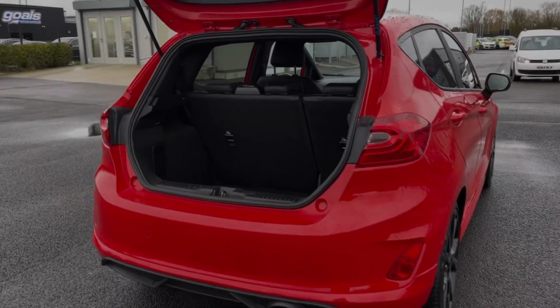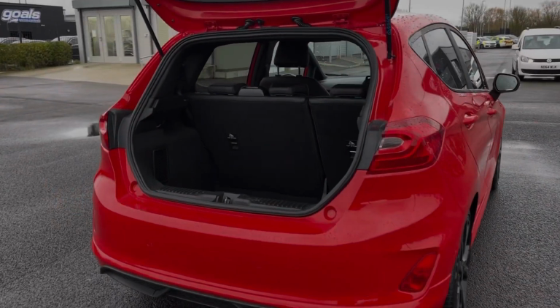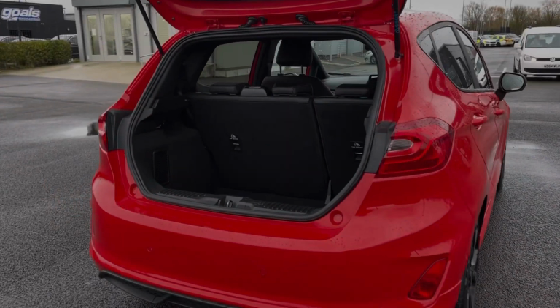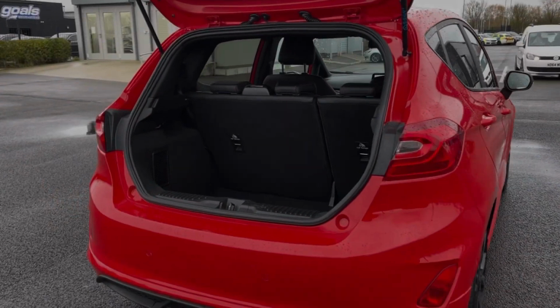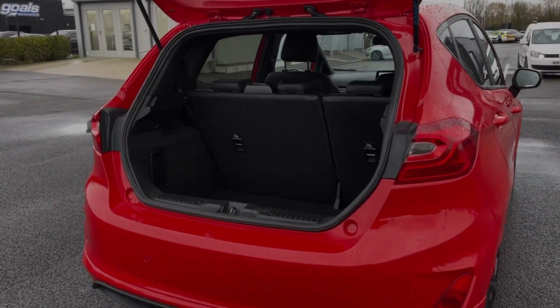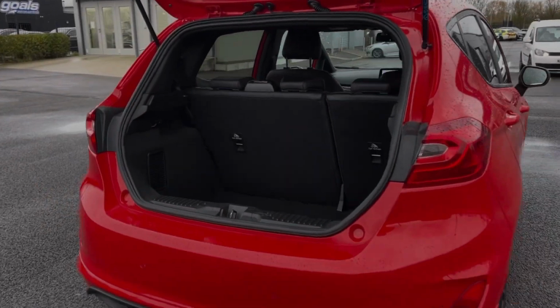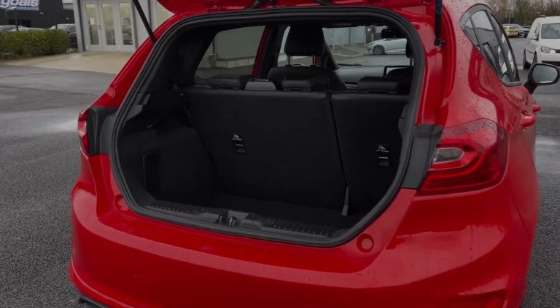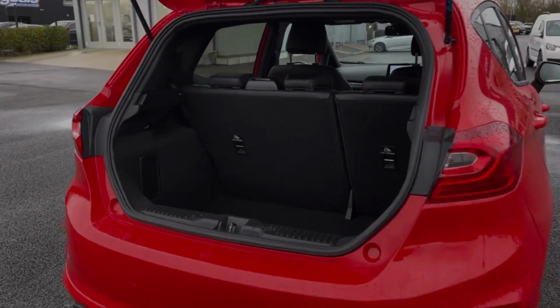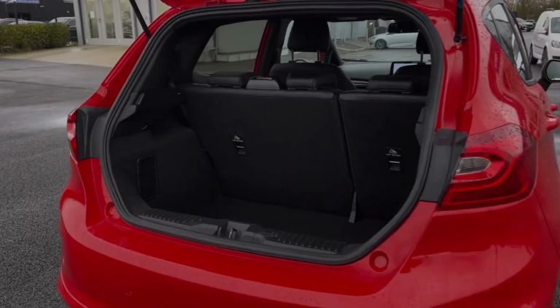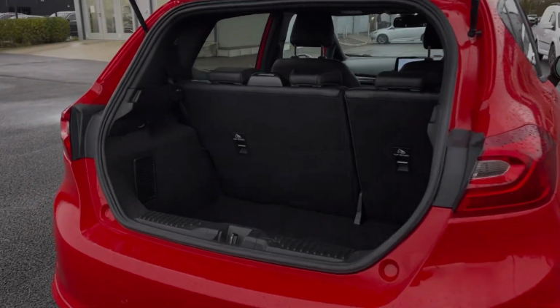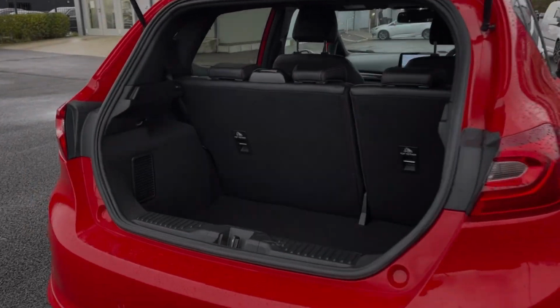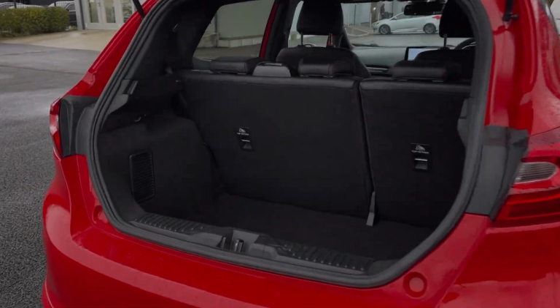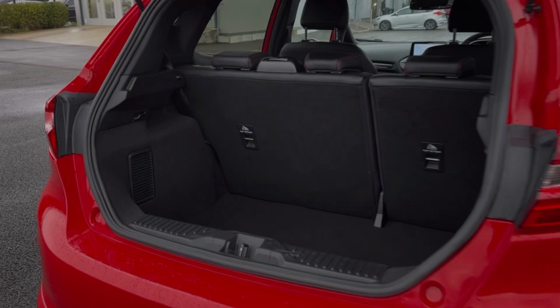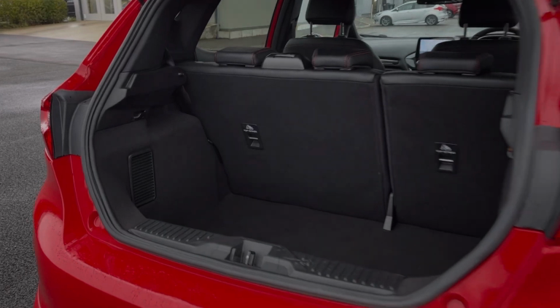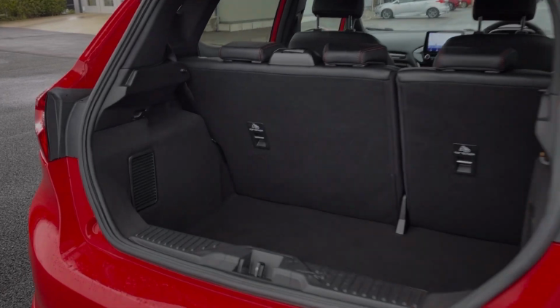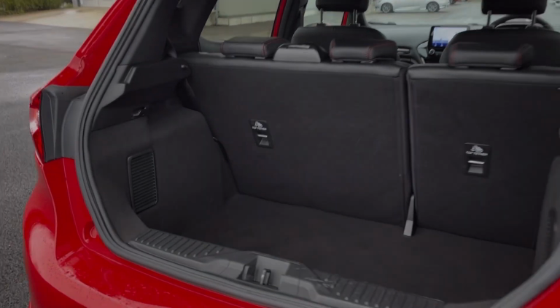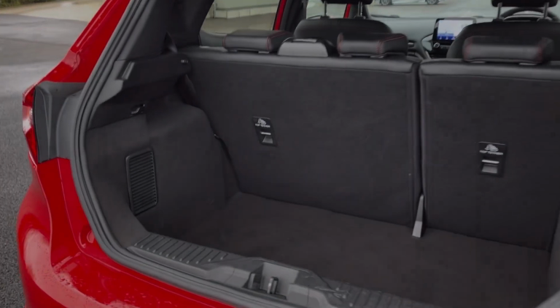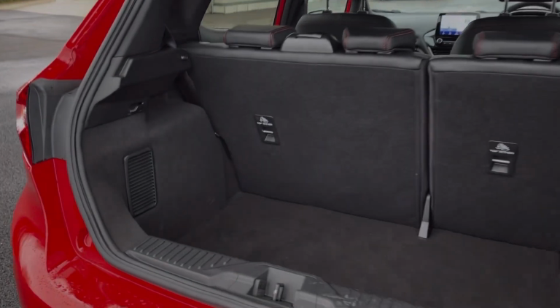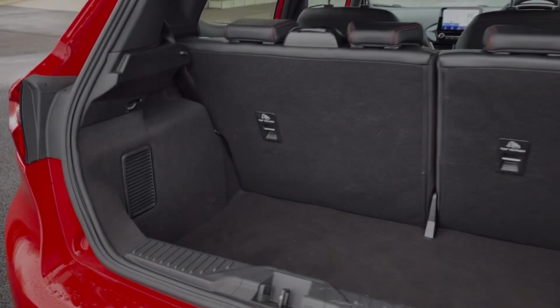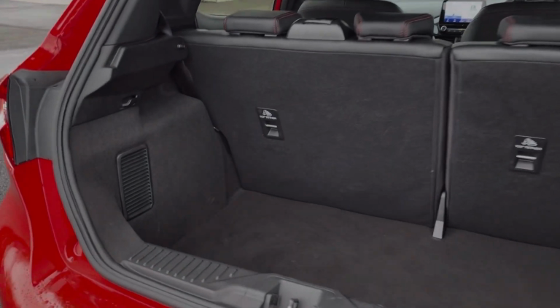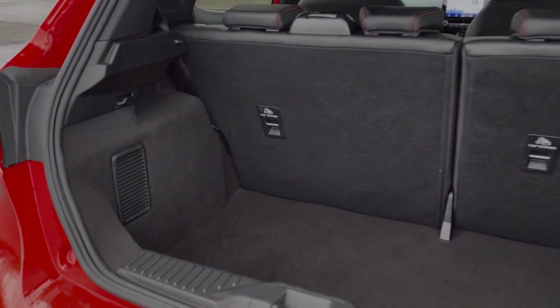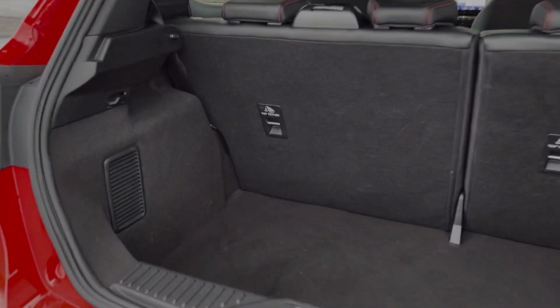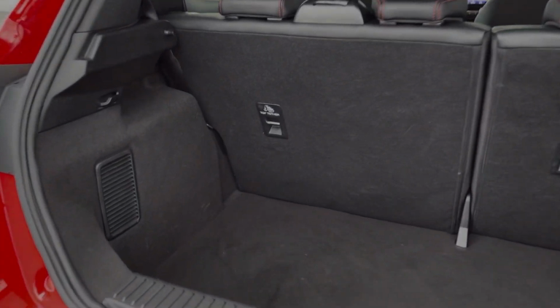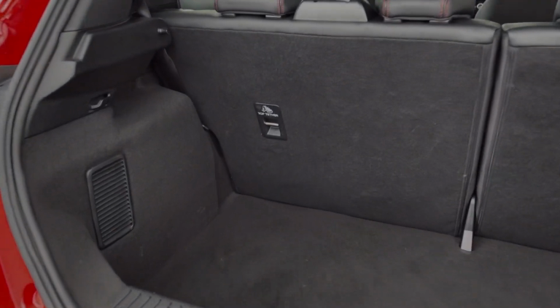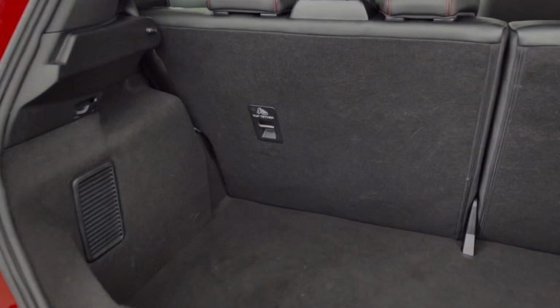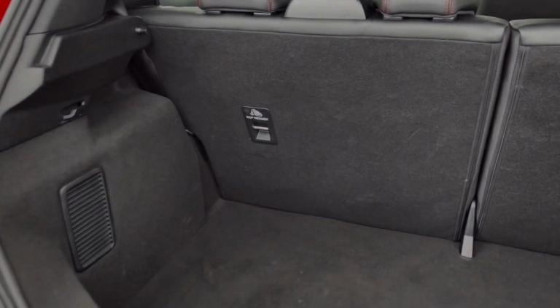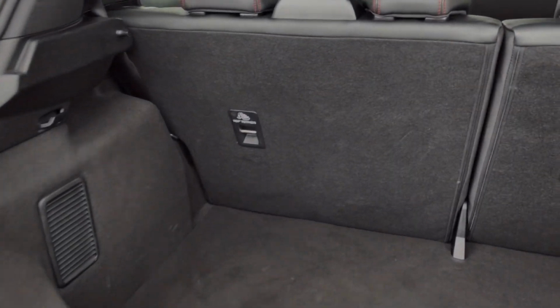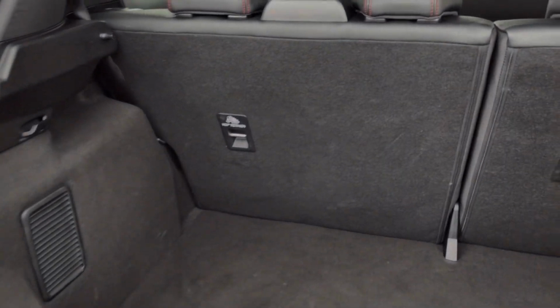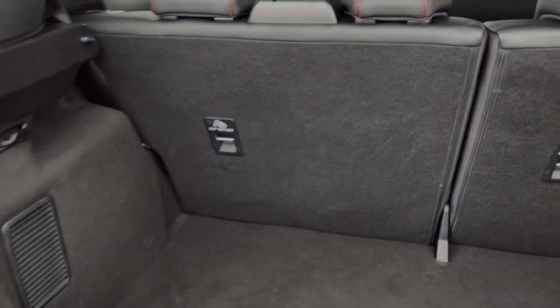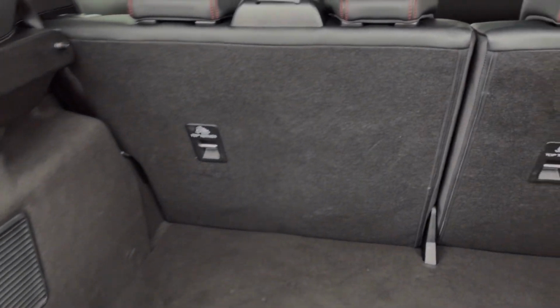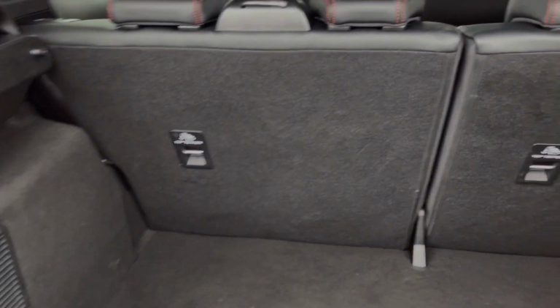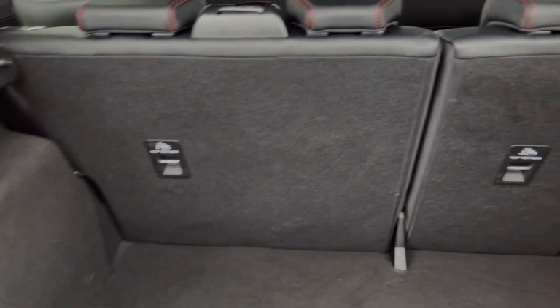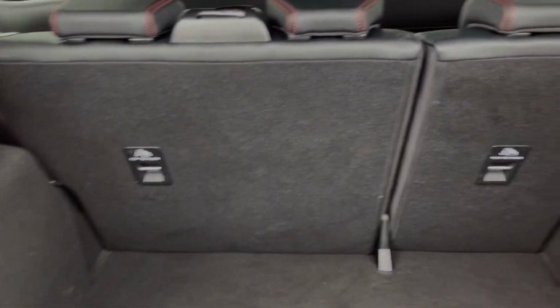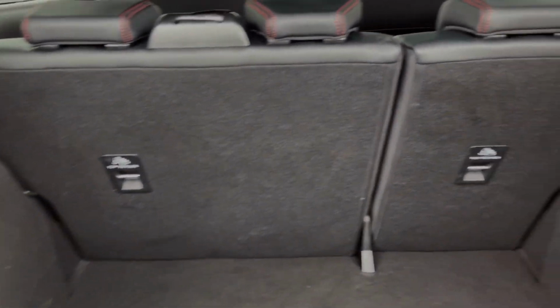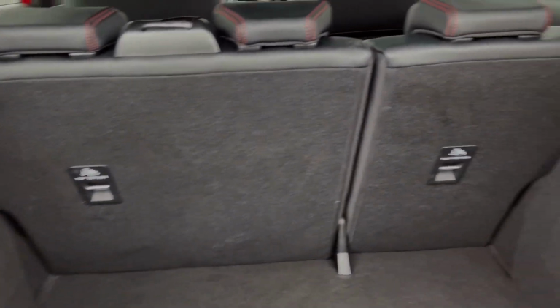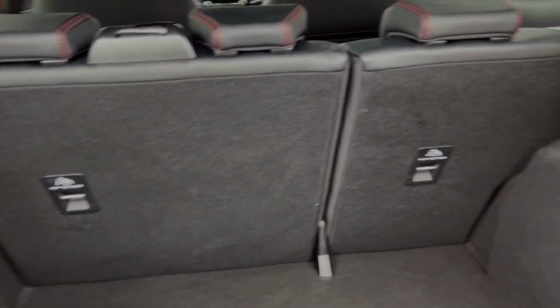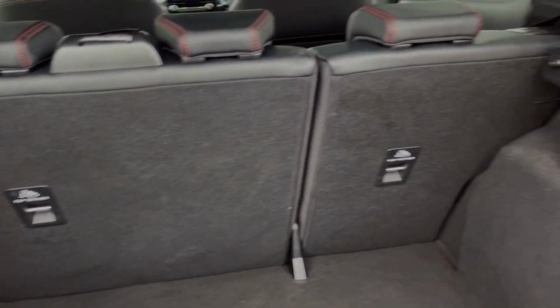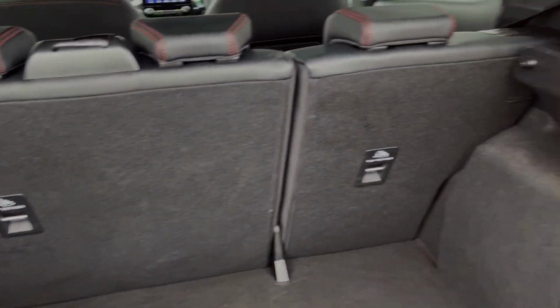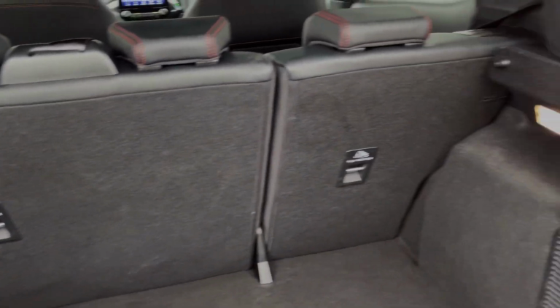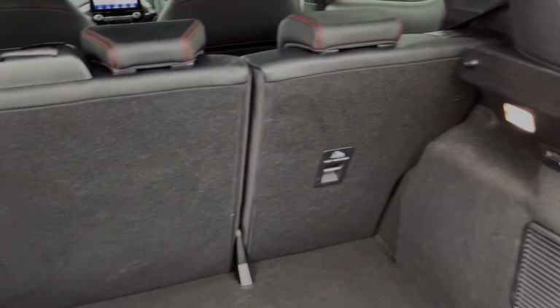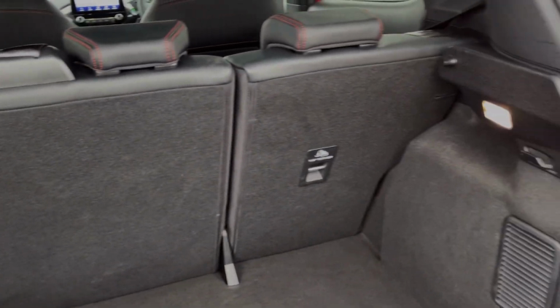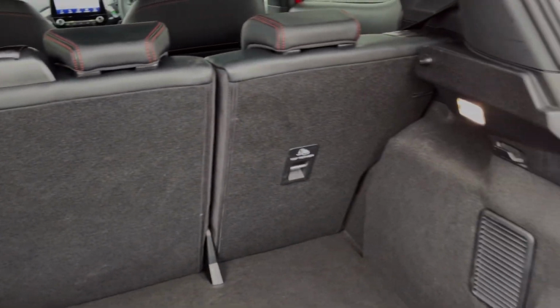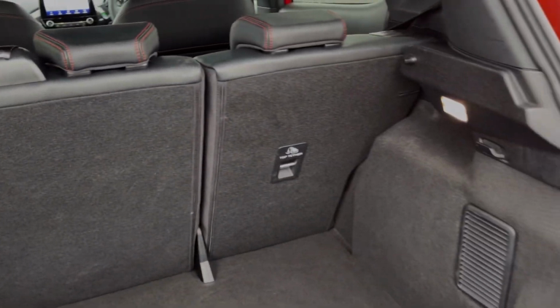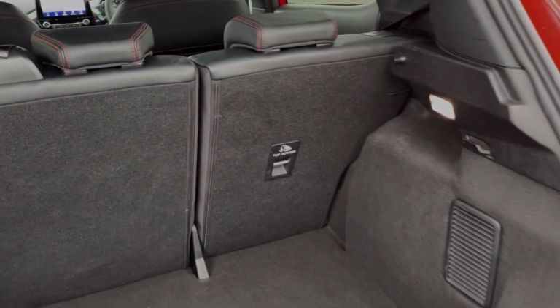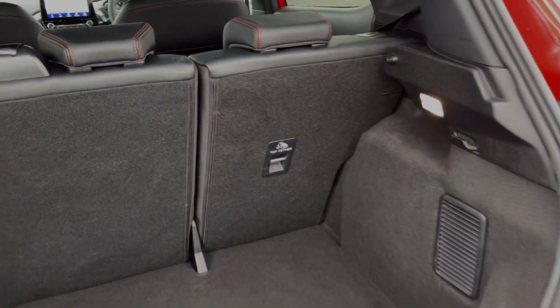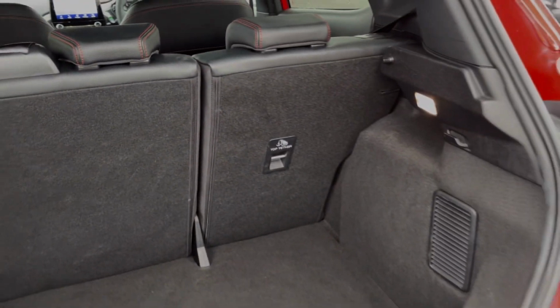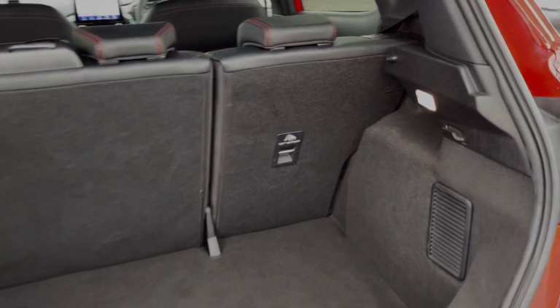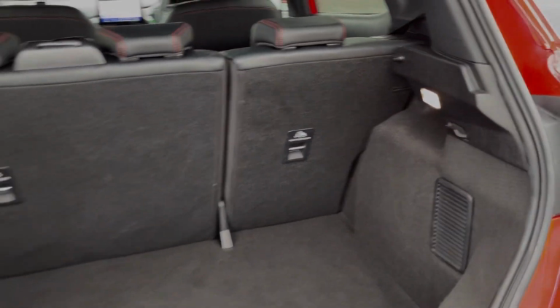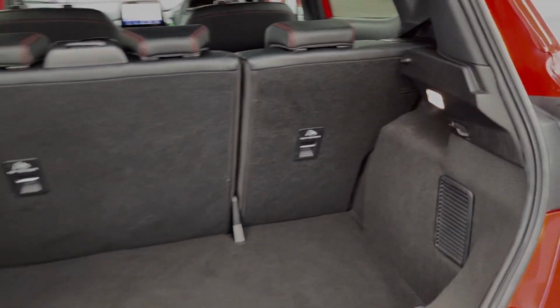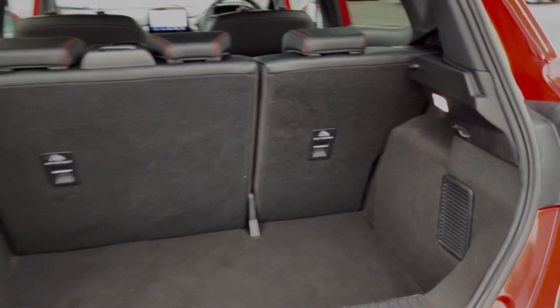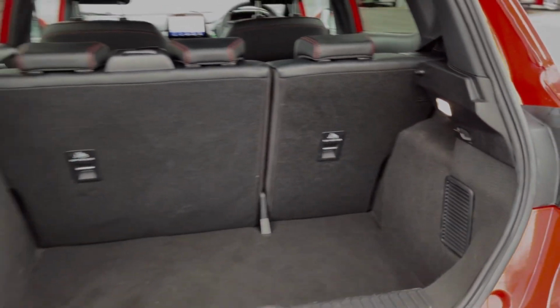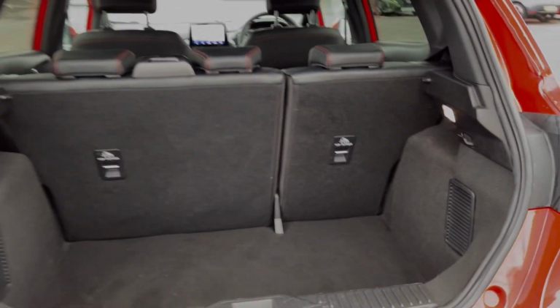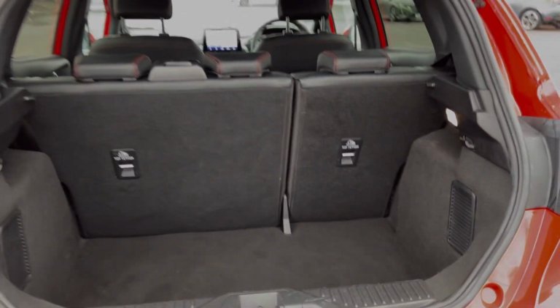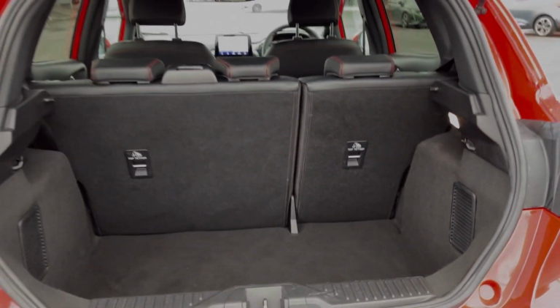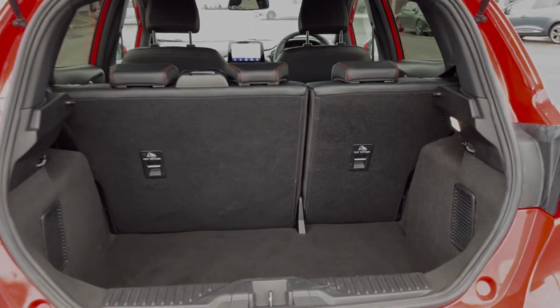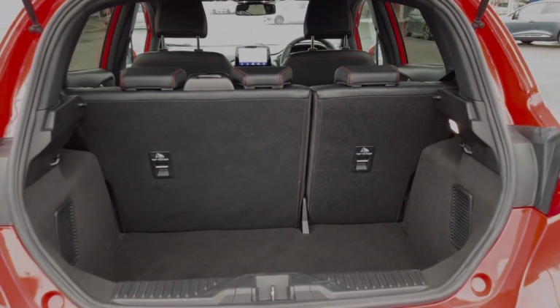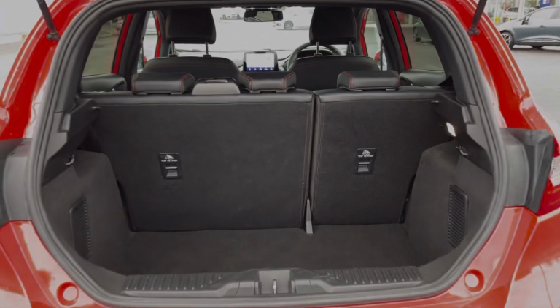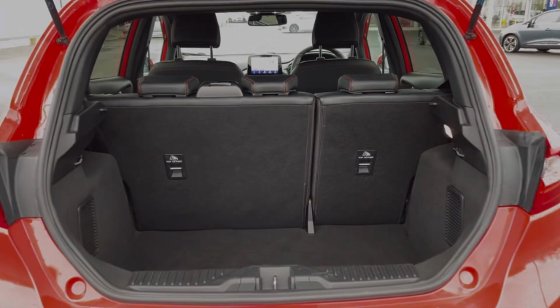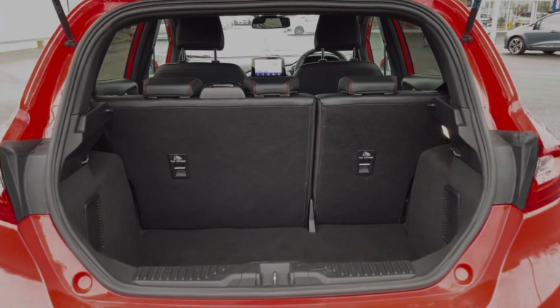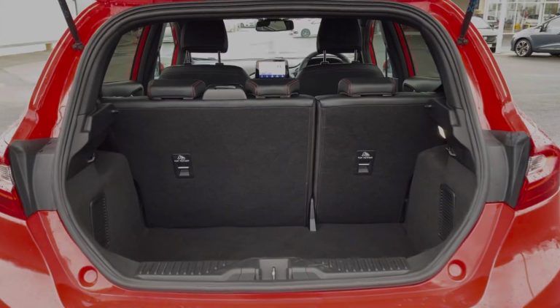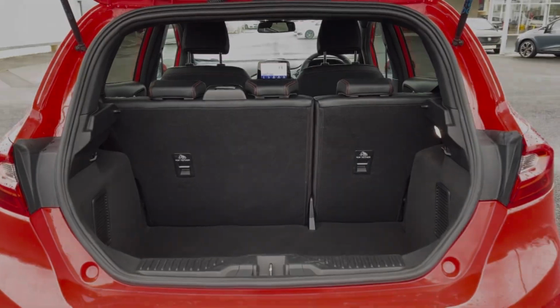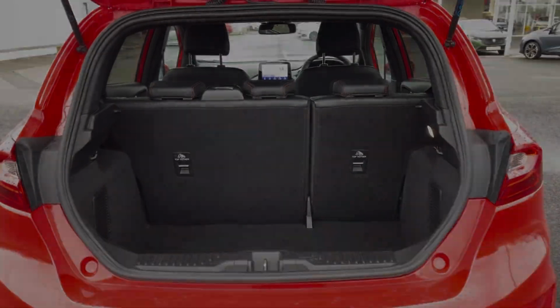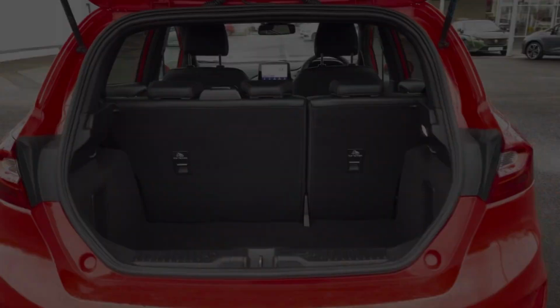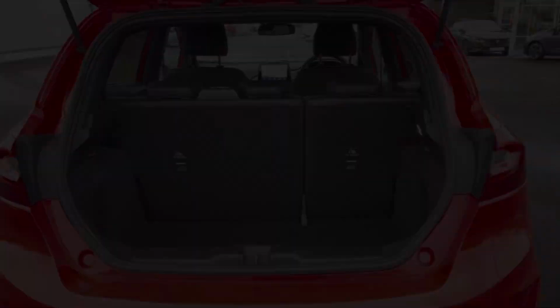Moving into the boot space of the vehicle, you've got an extensive amount of storage room for a city car. You can also fold the rear seats down if needed.